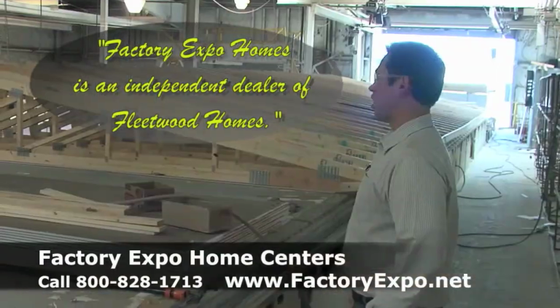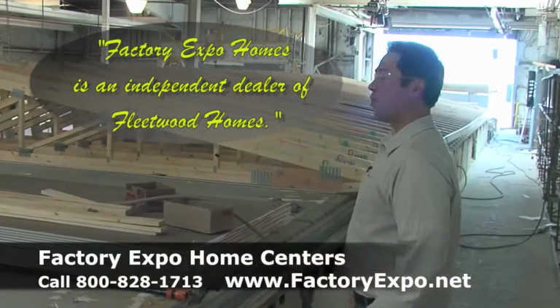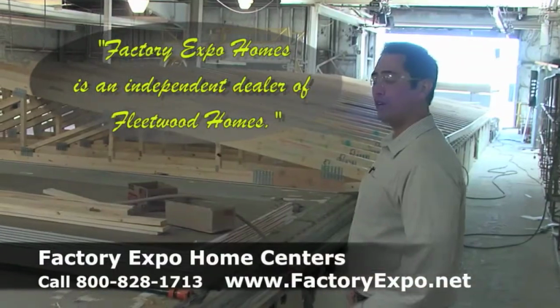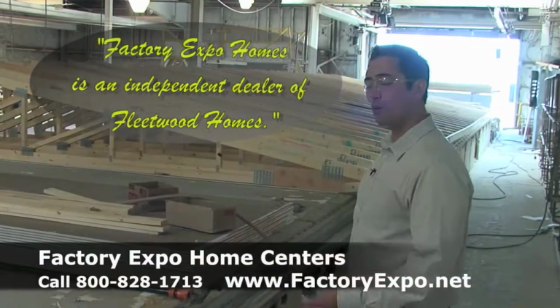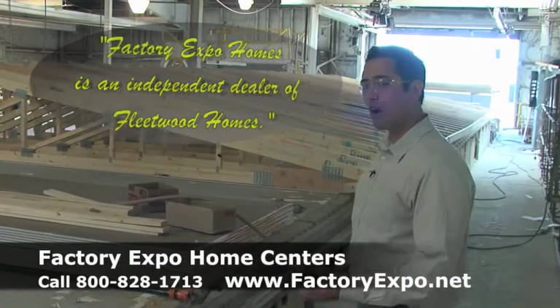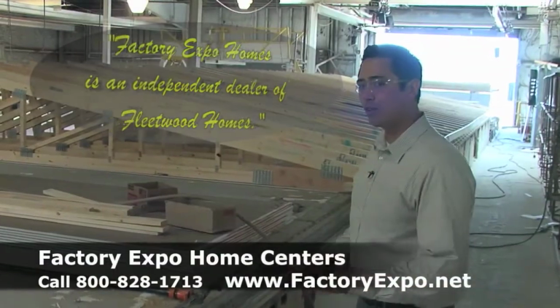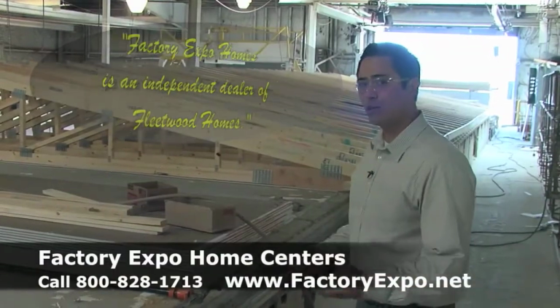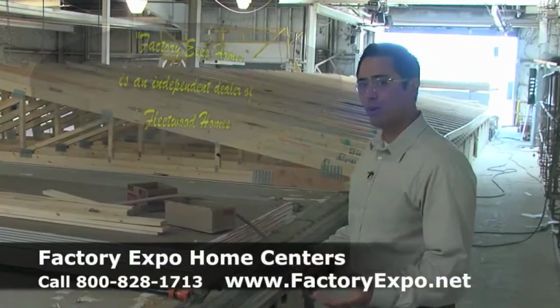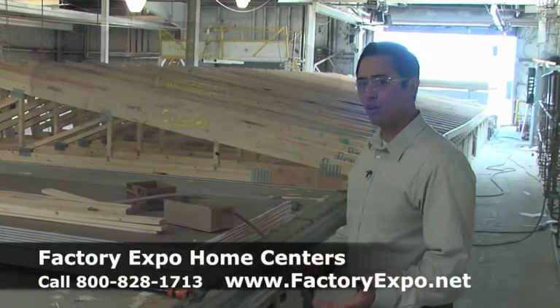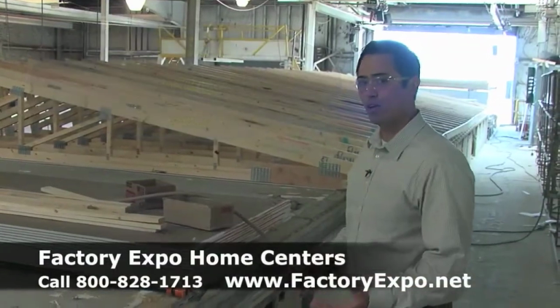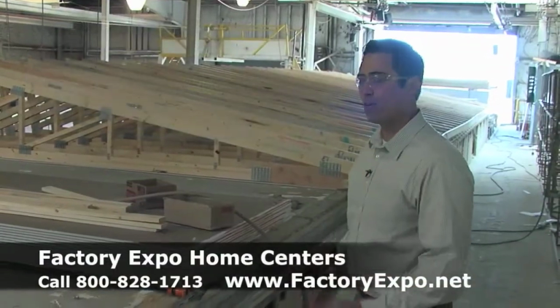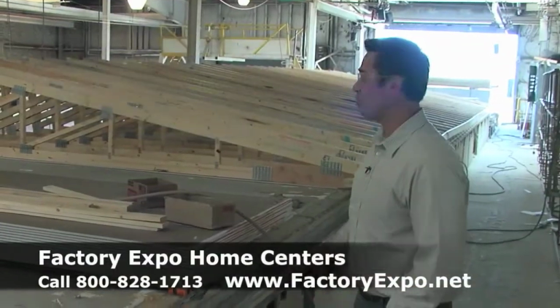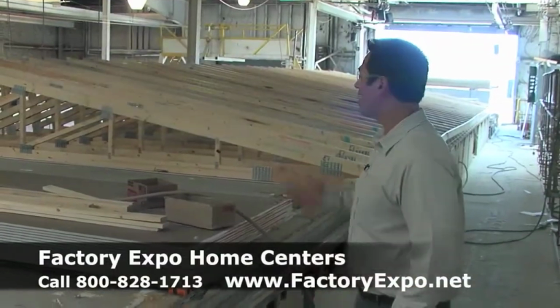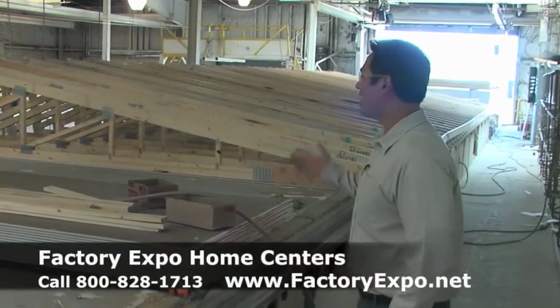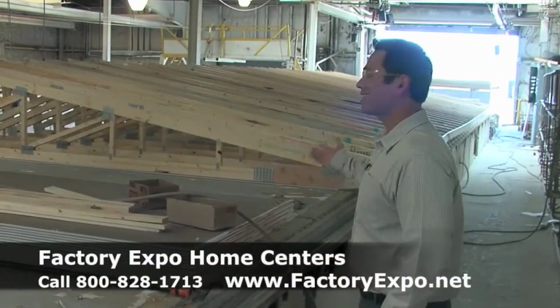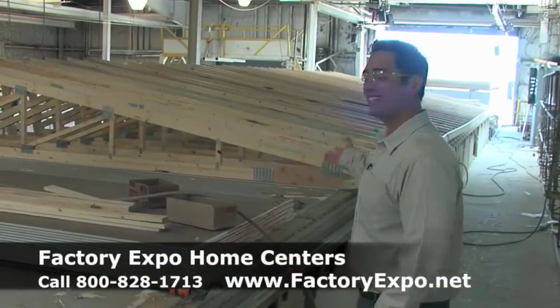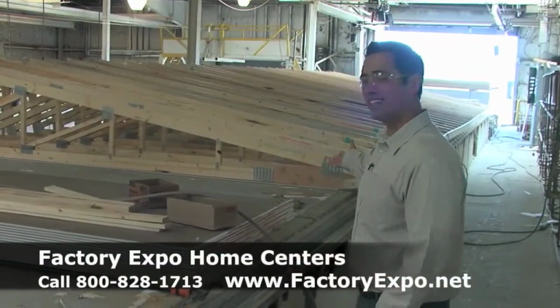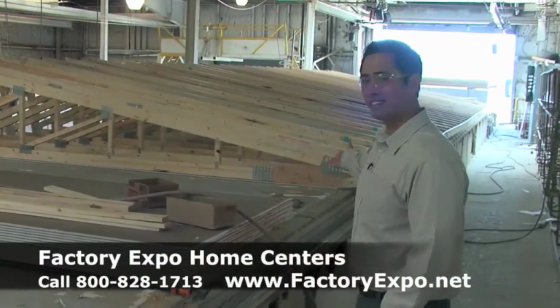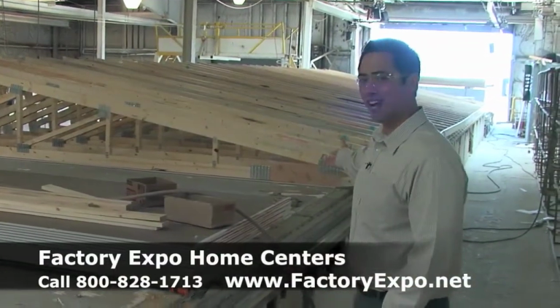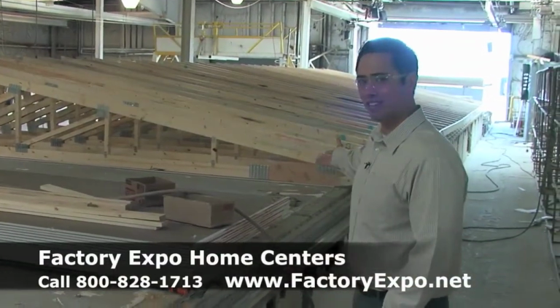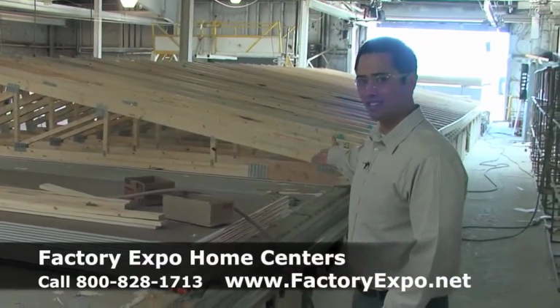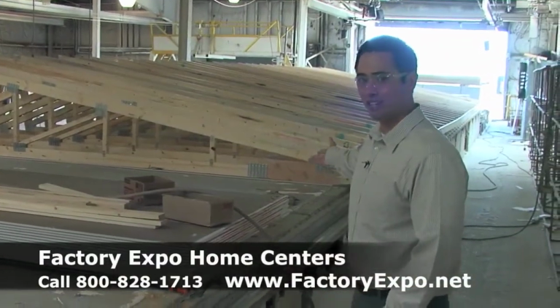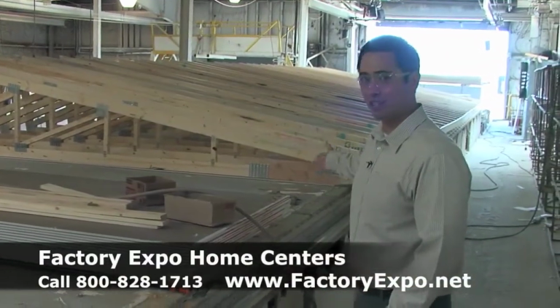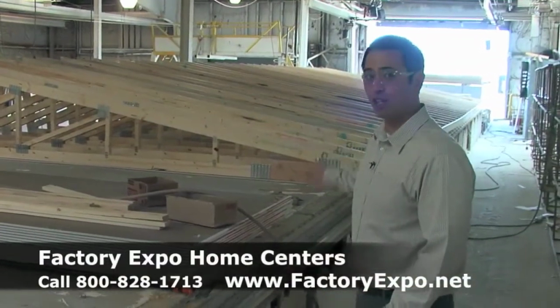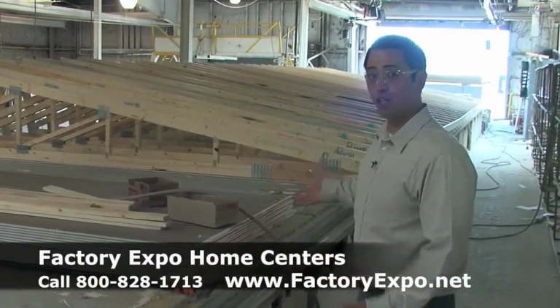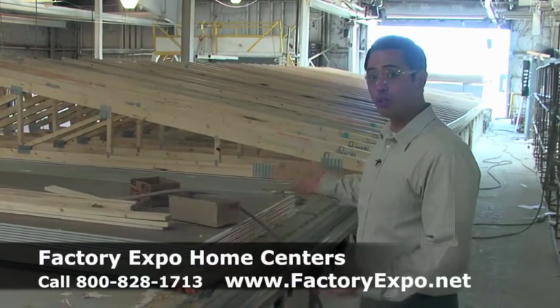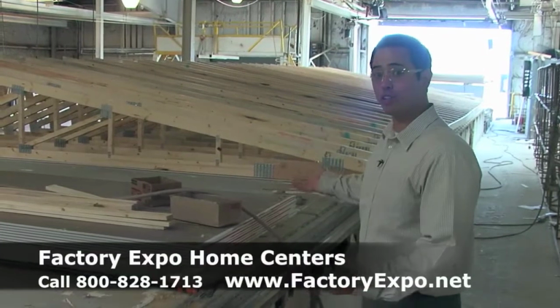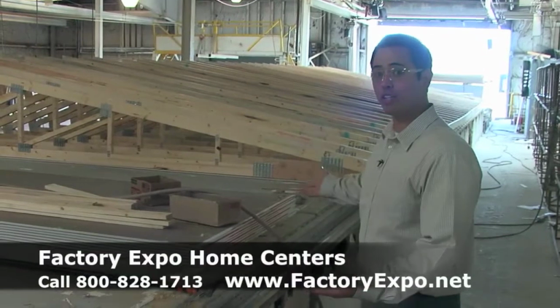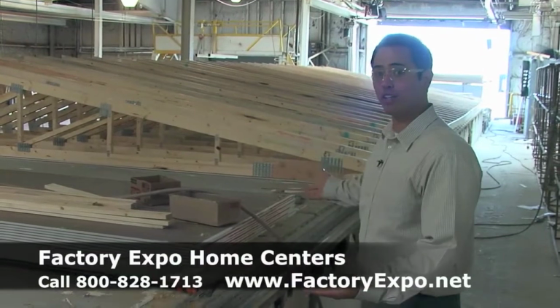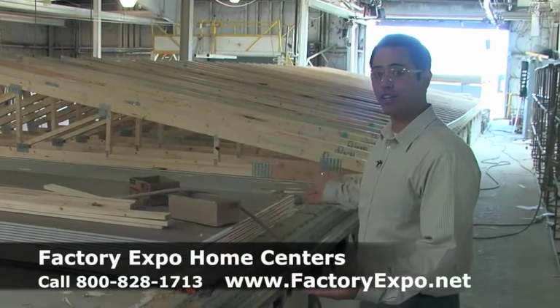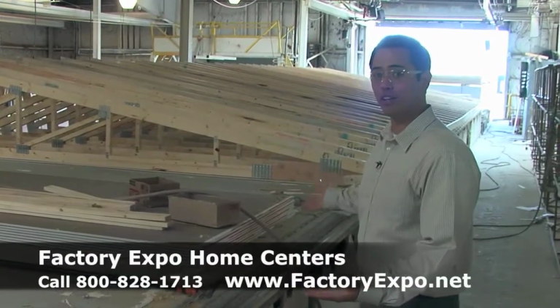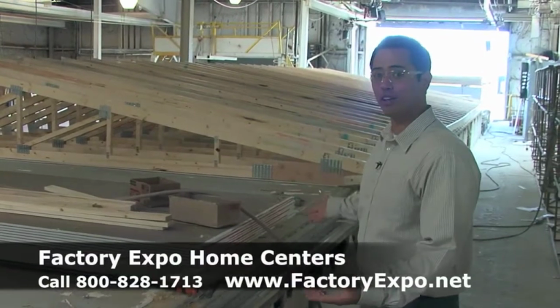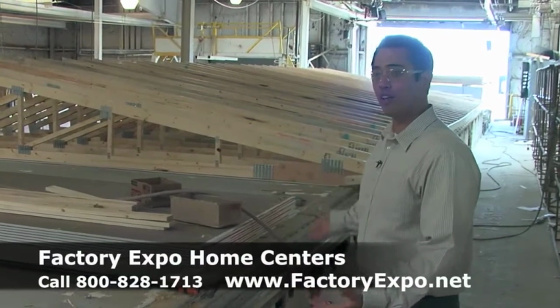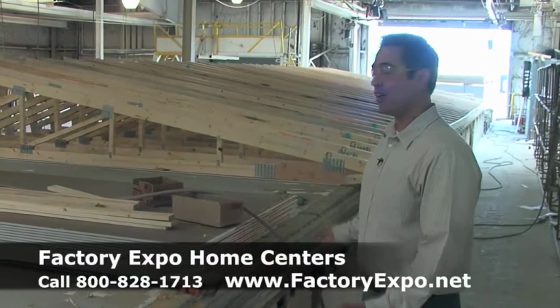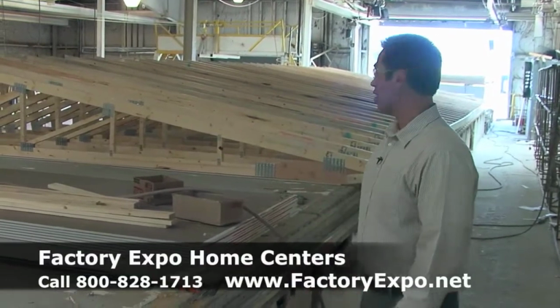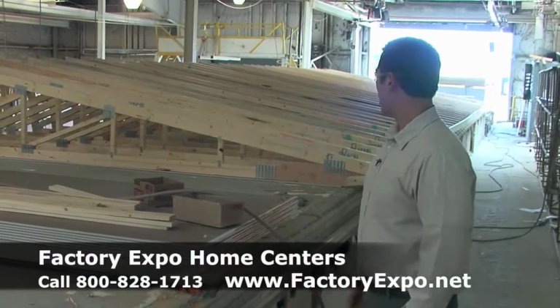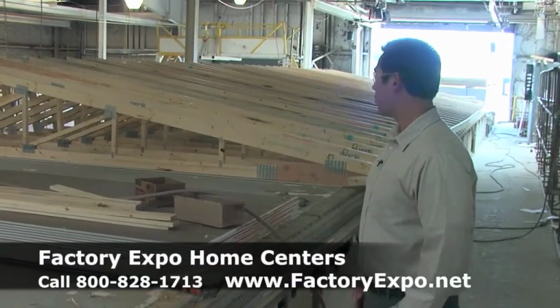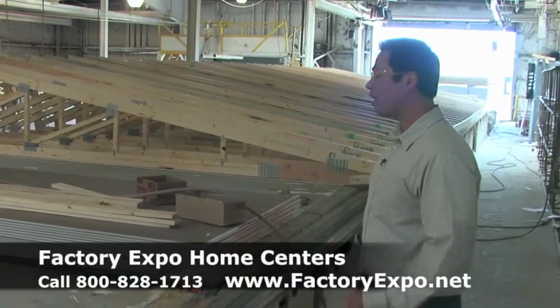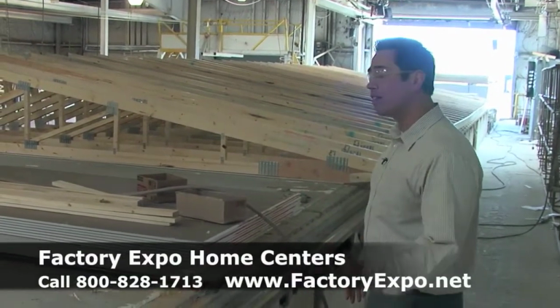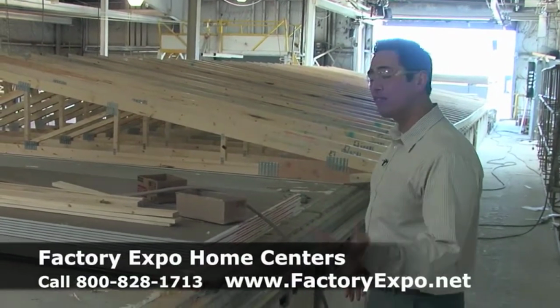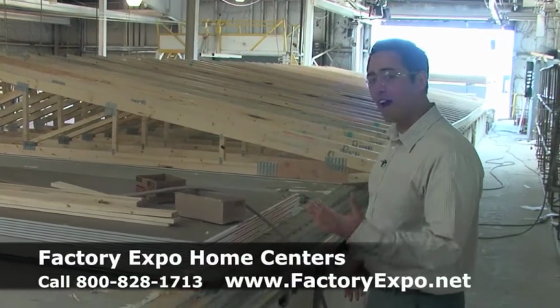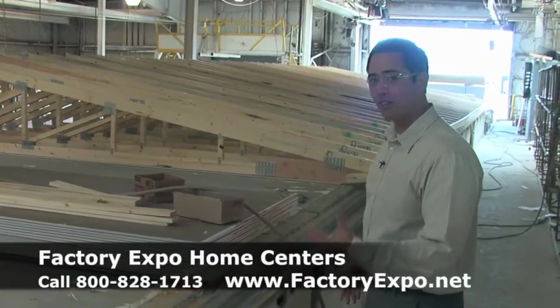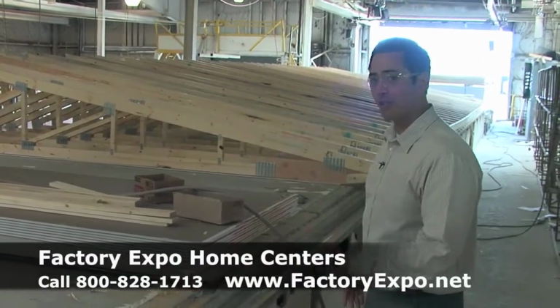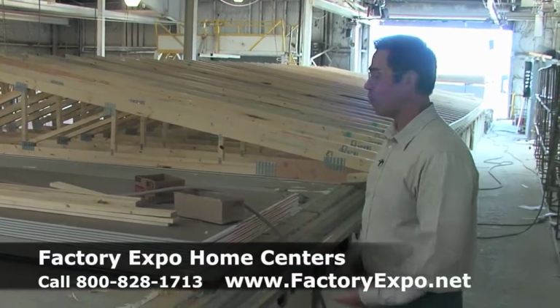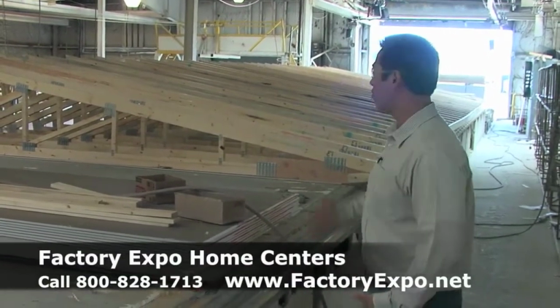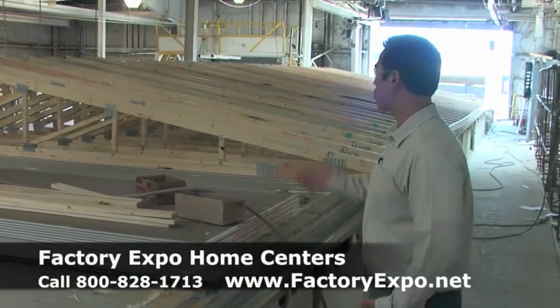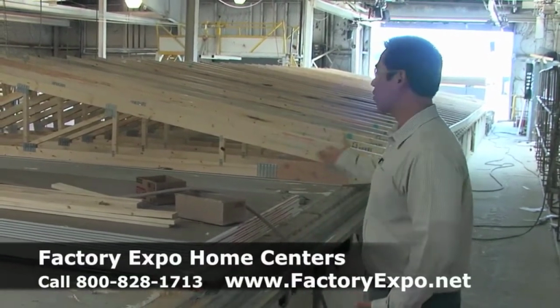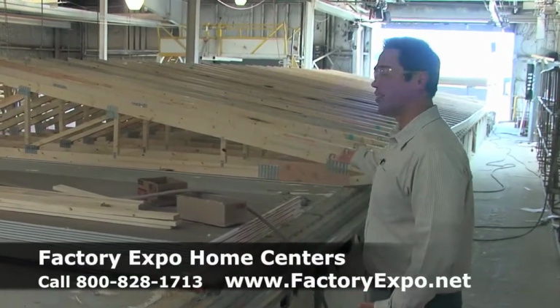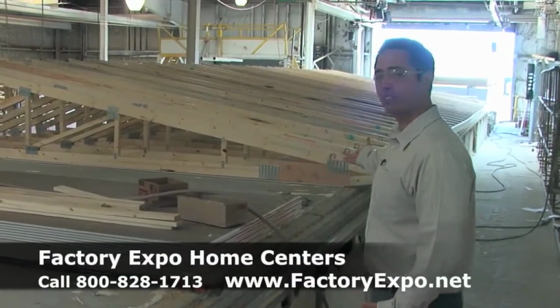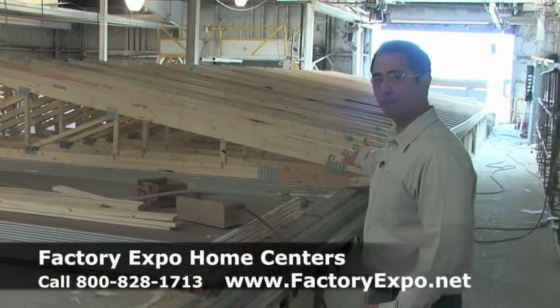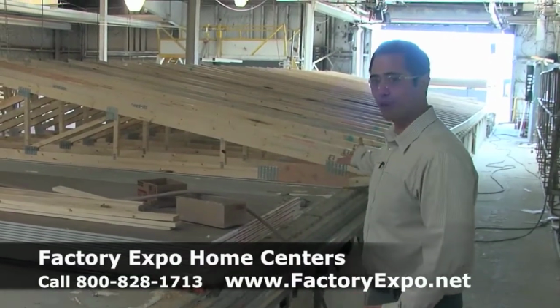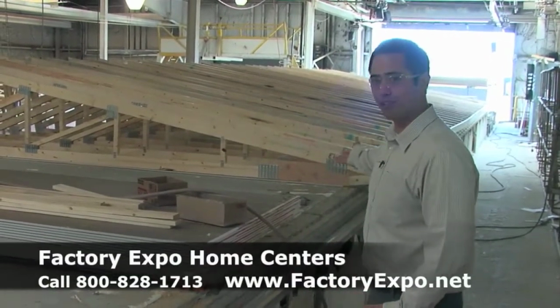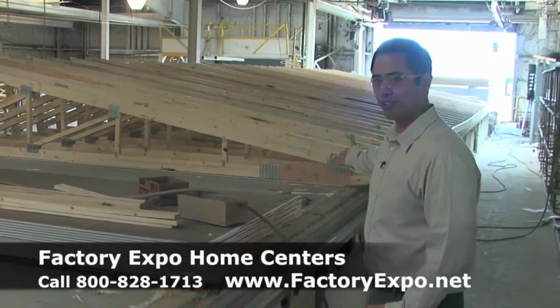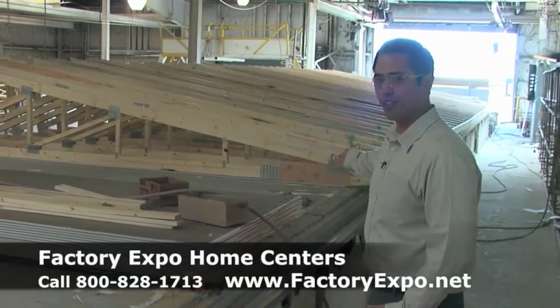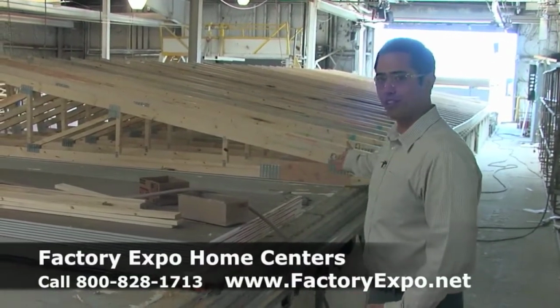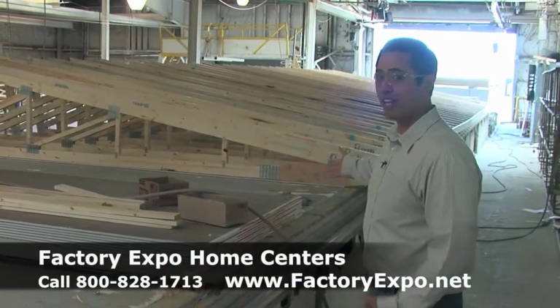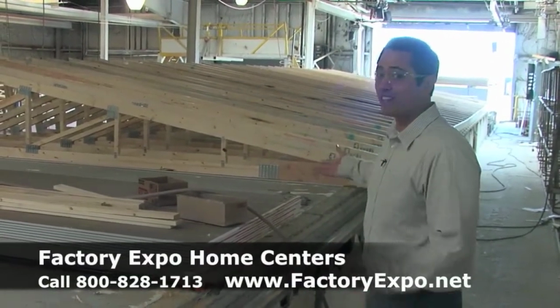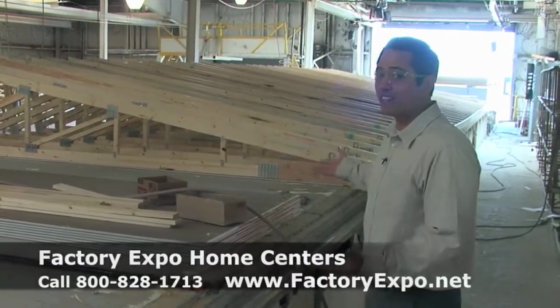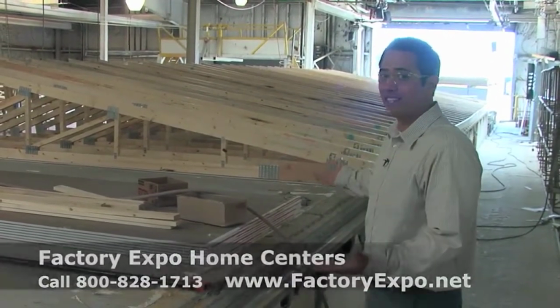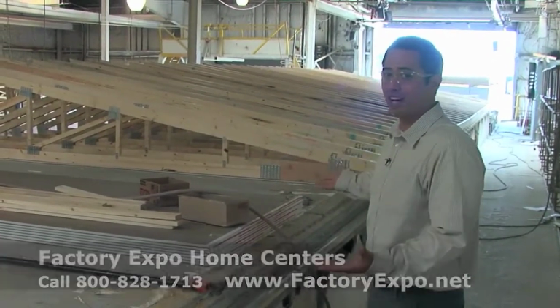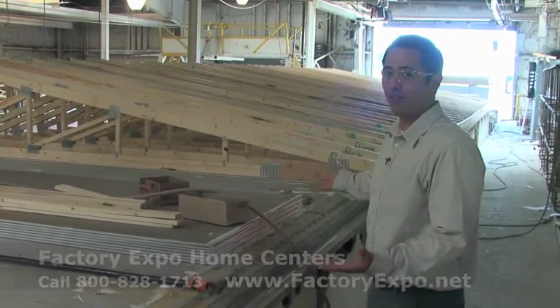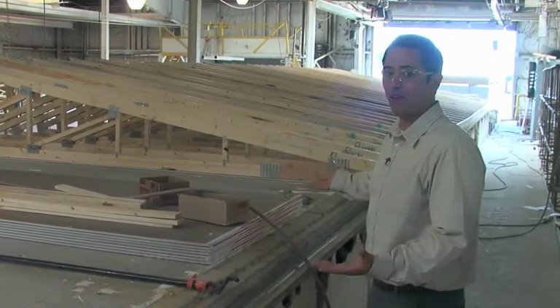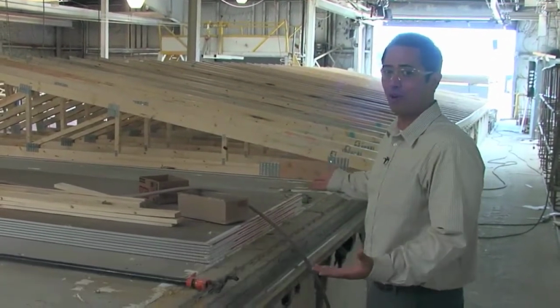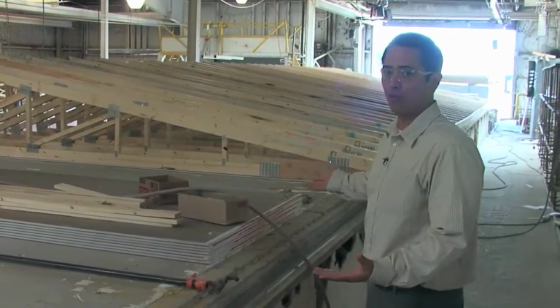When you're walking through model homes, you can't see these kinds of things. You can see it here. Come on in the factory — we'll show you this in person. You can't see it out in the homes.